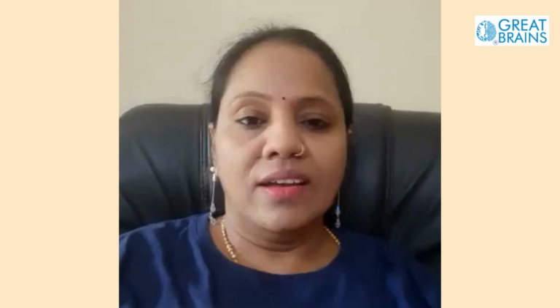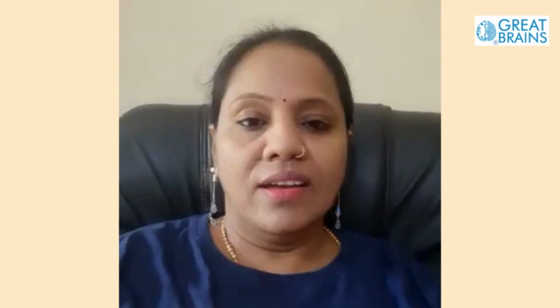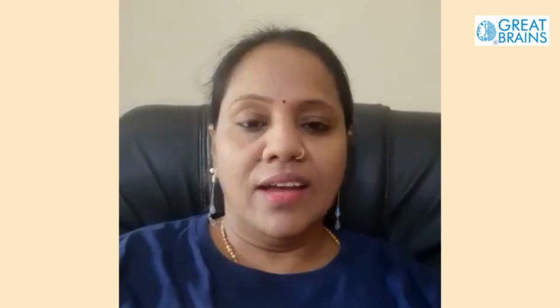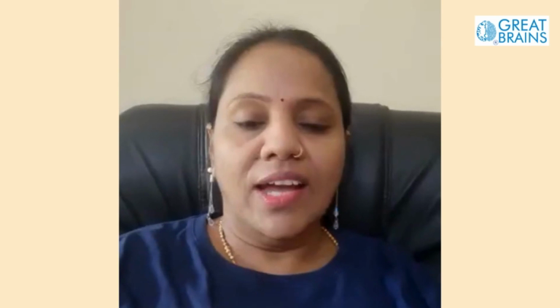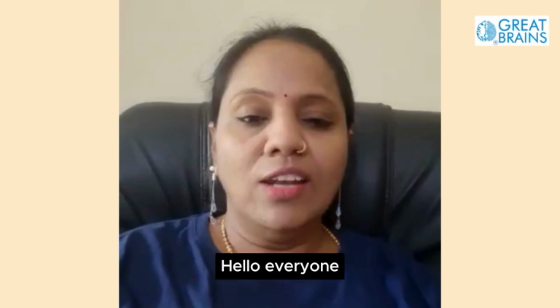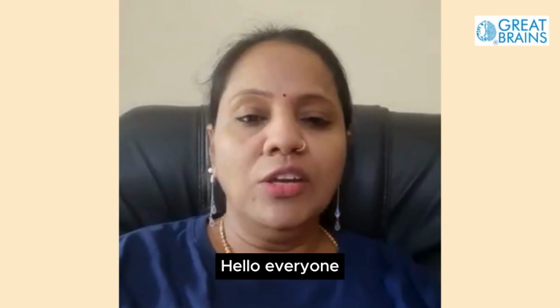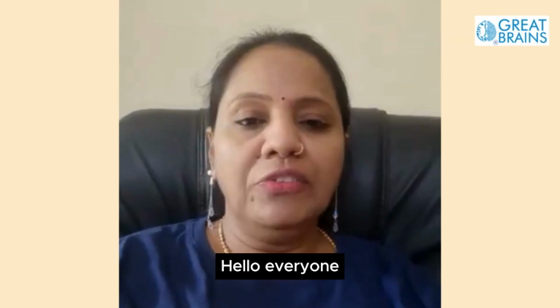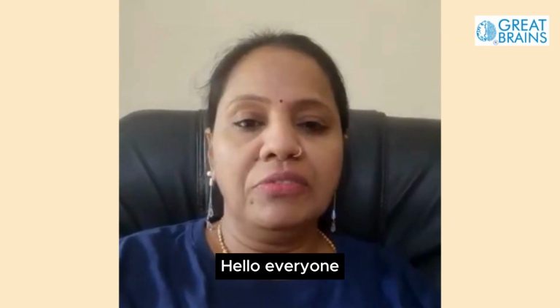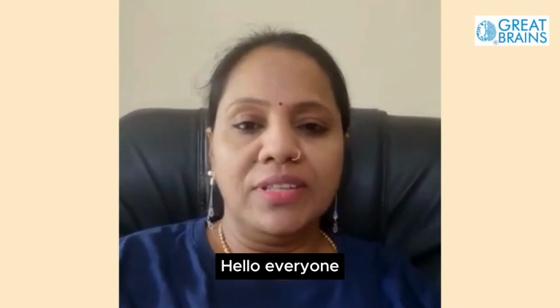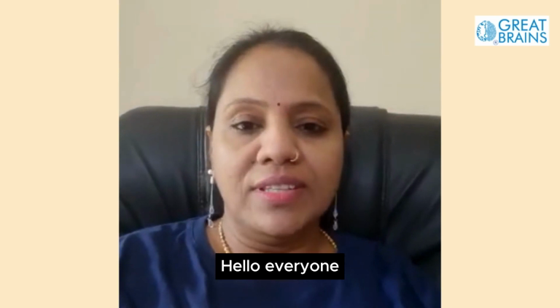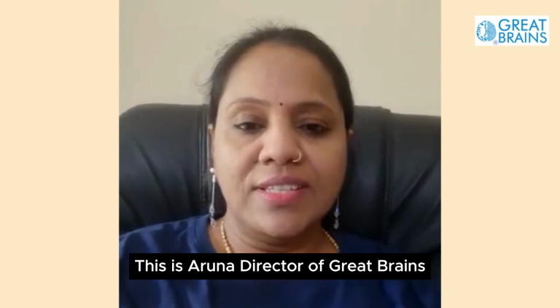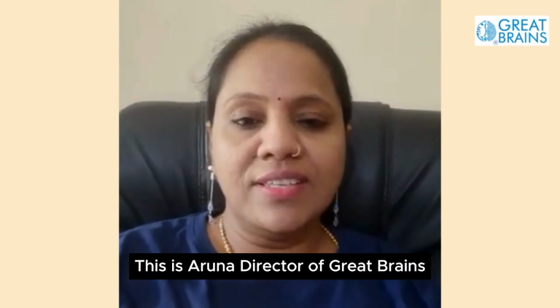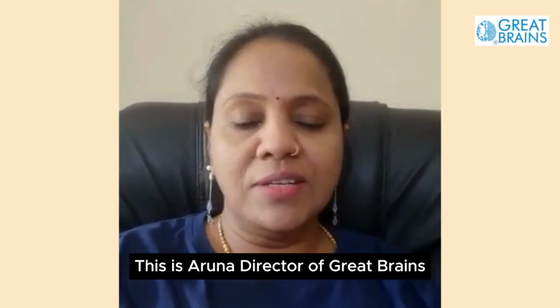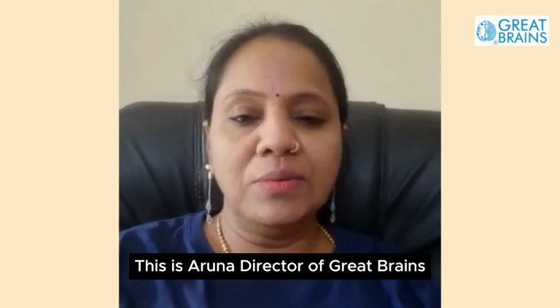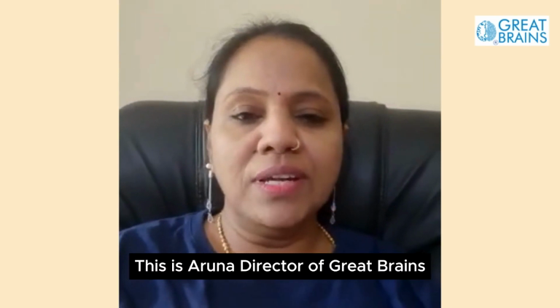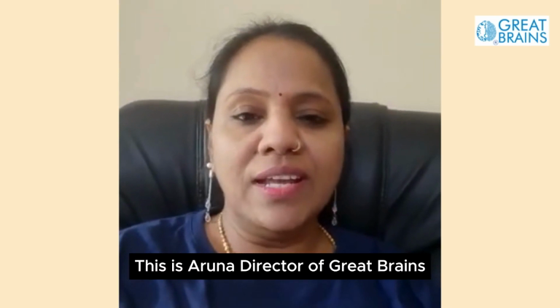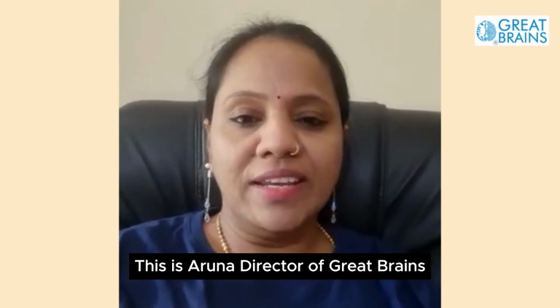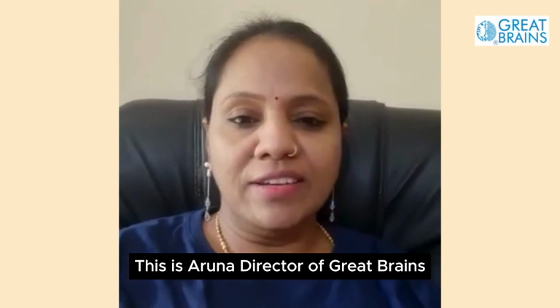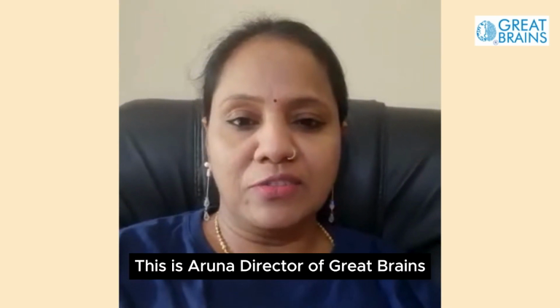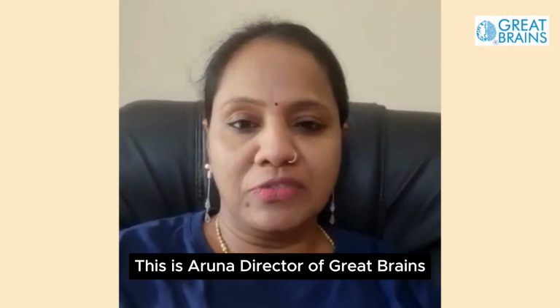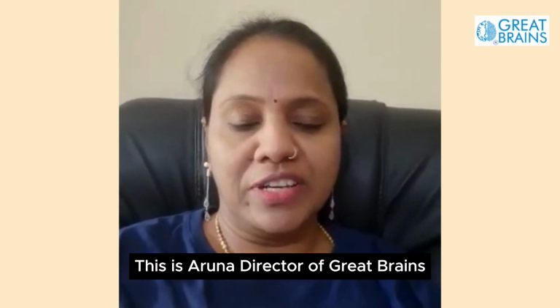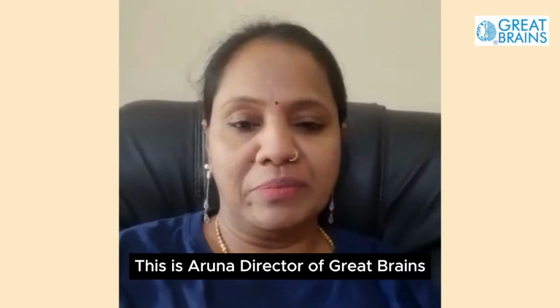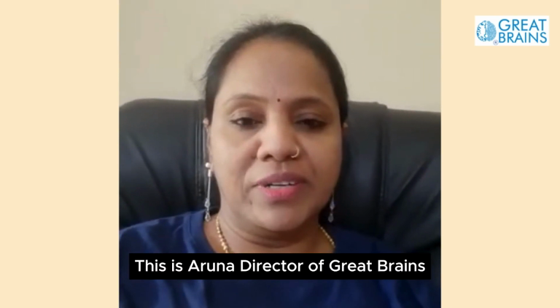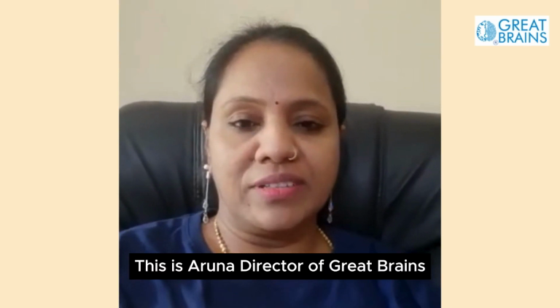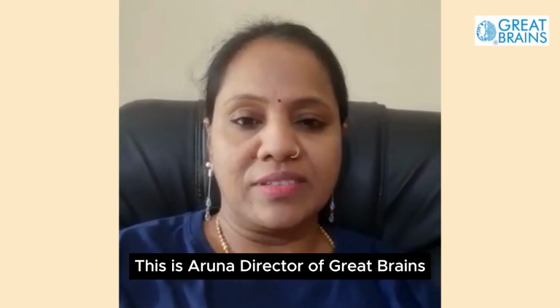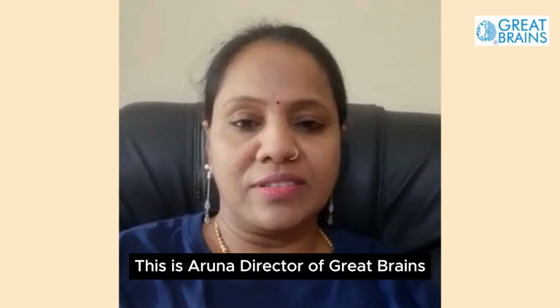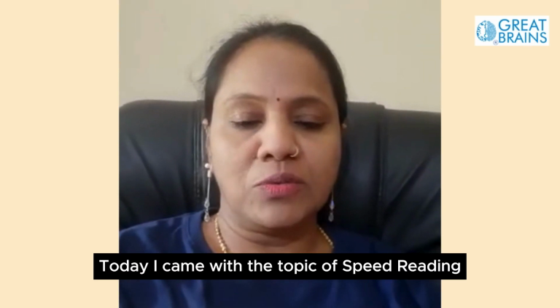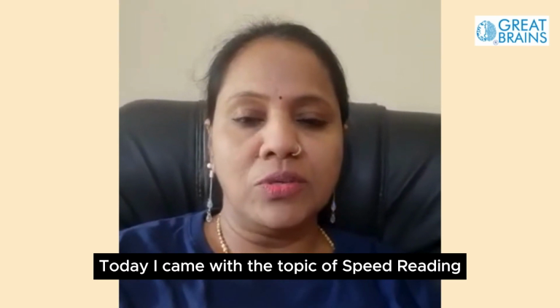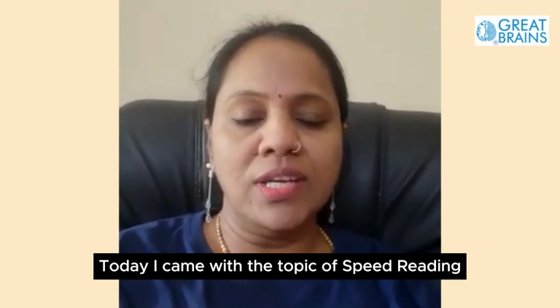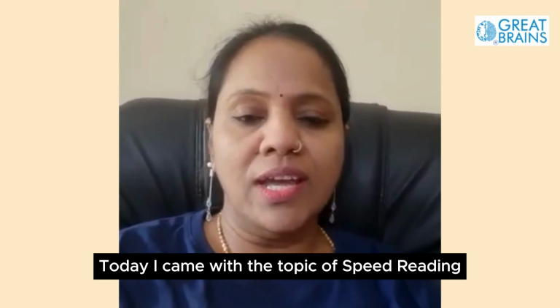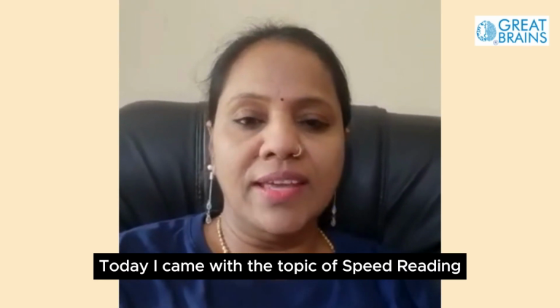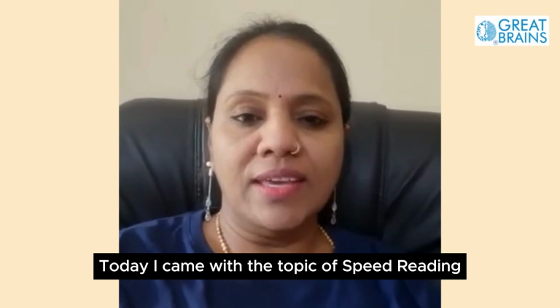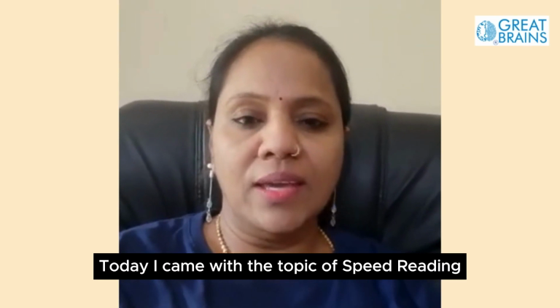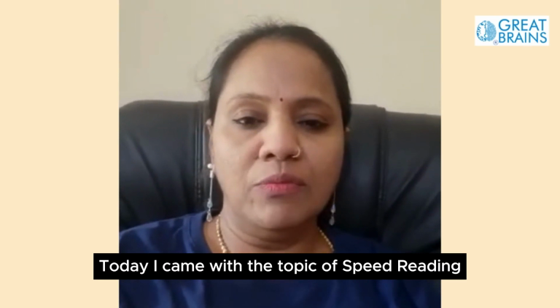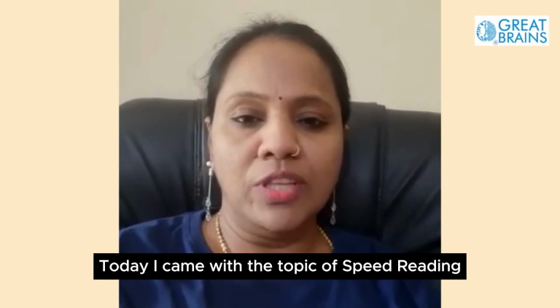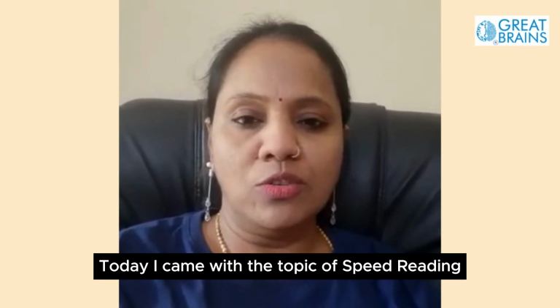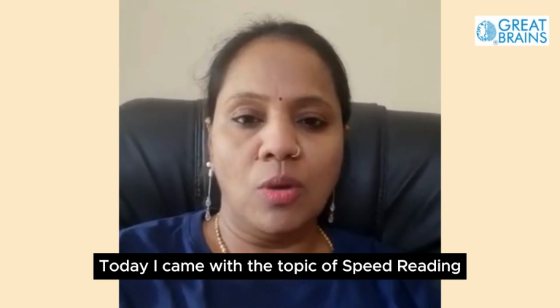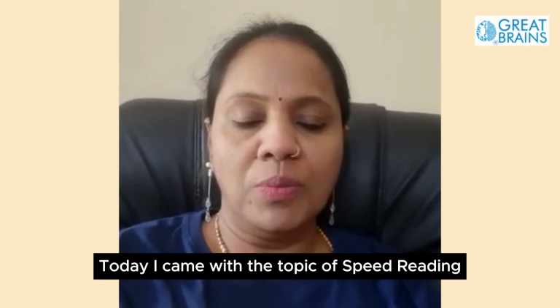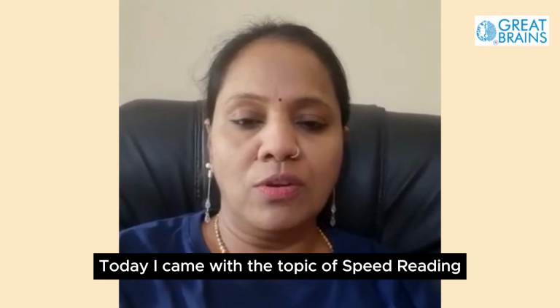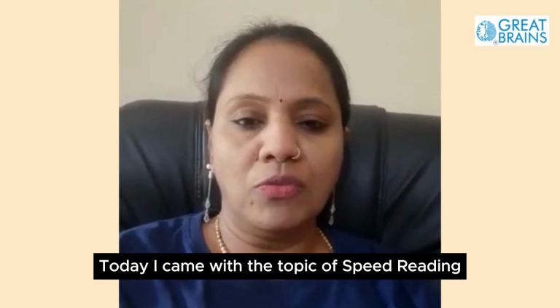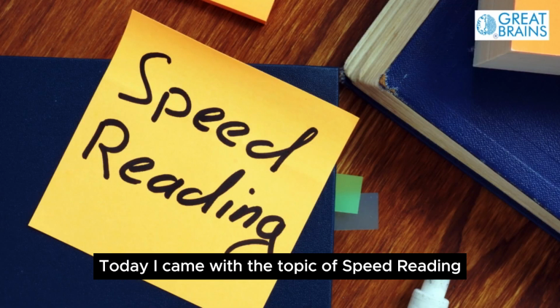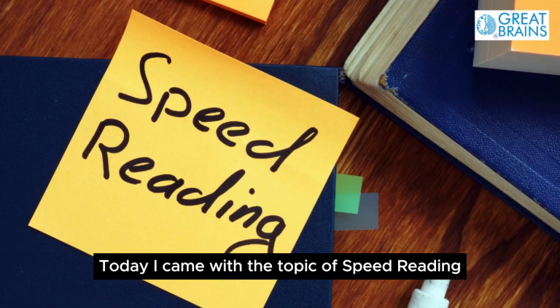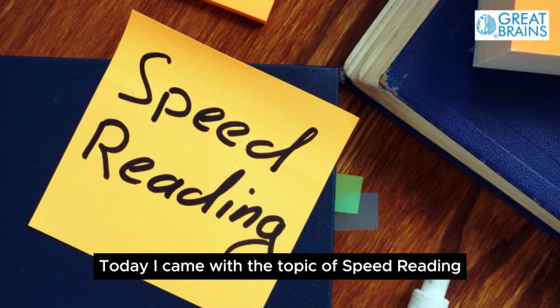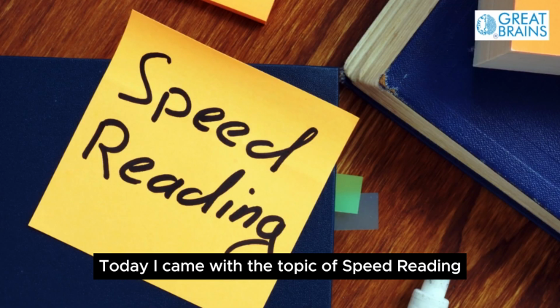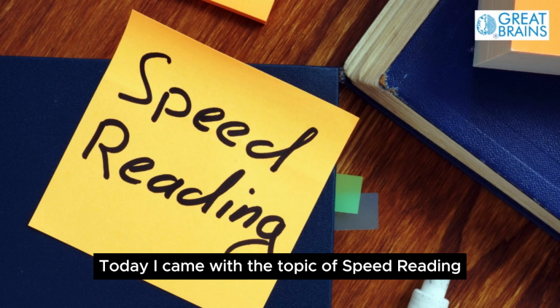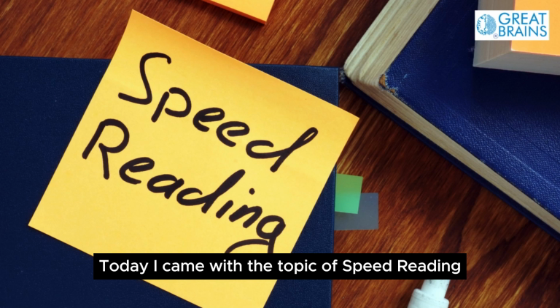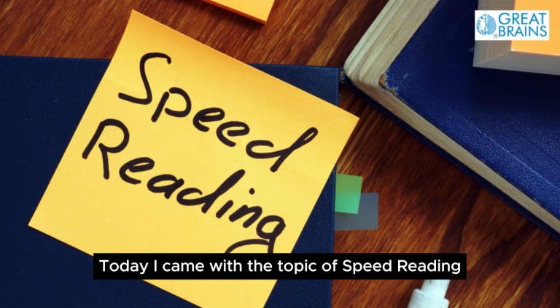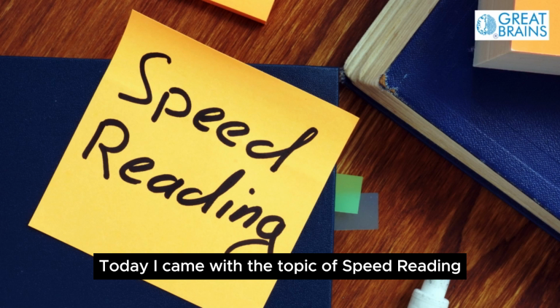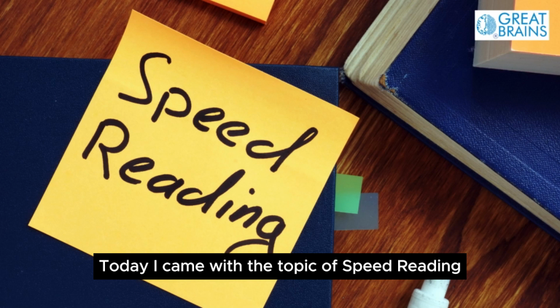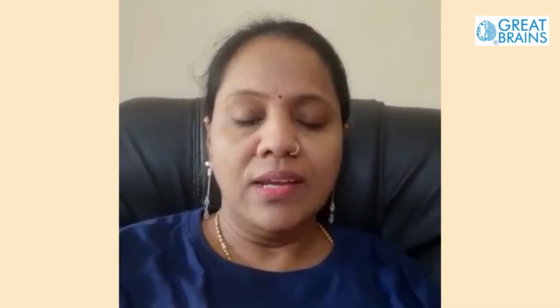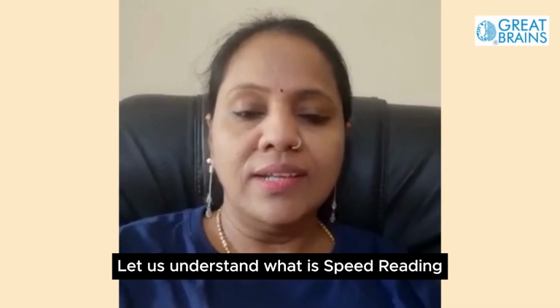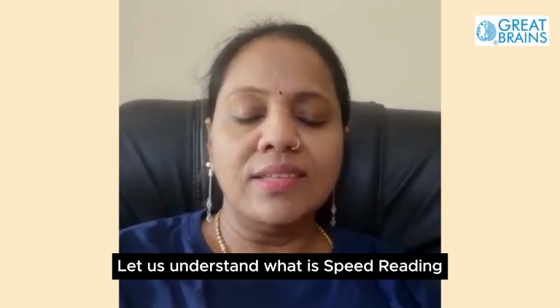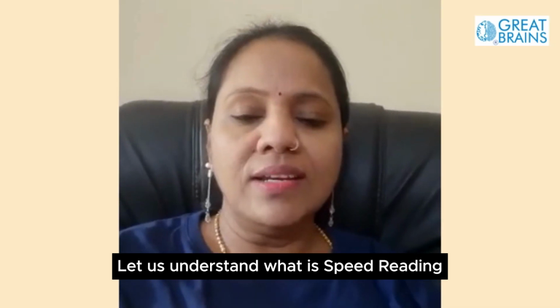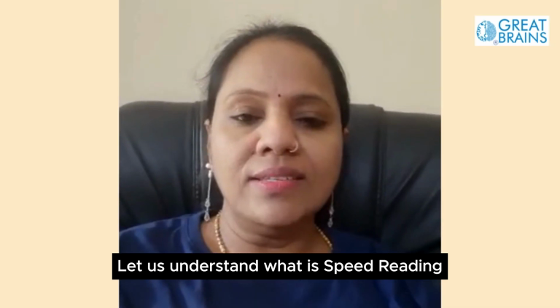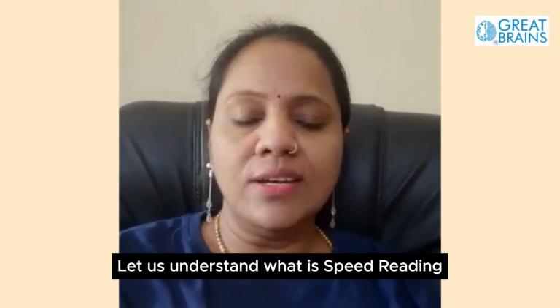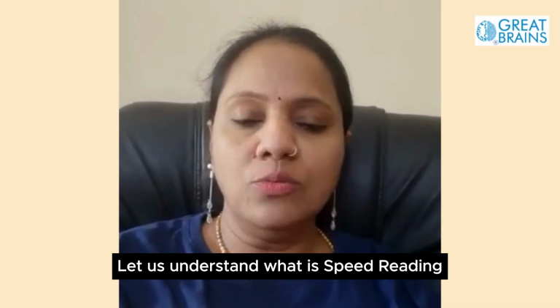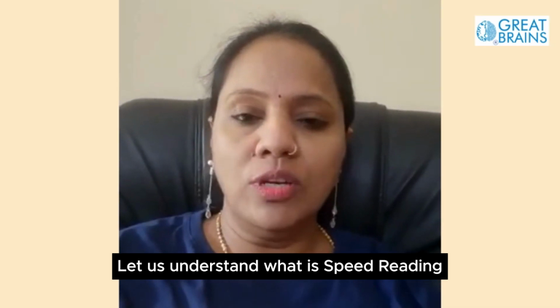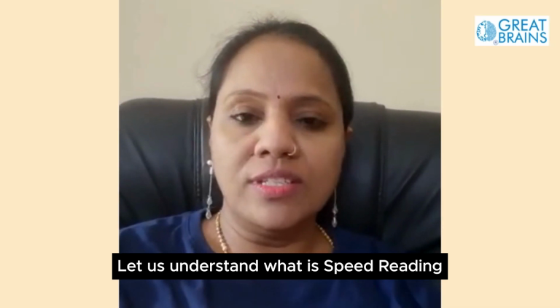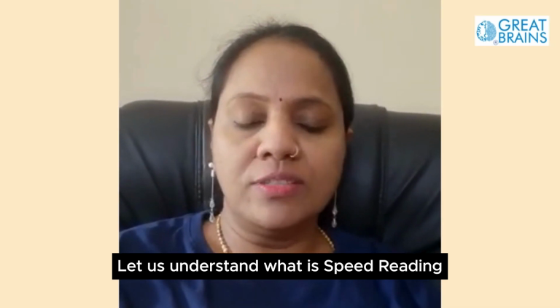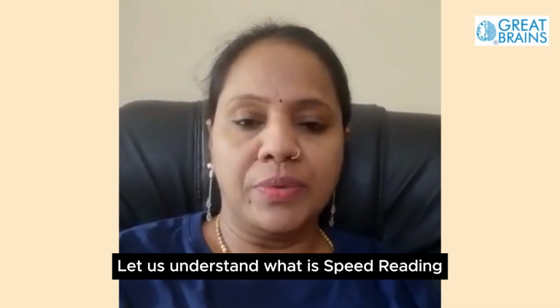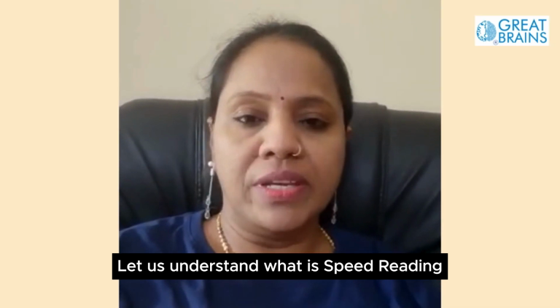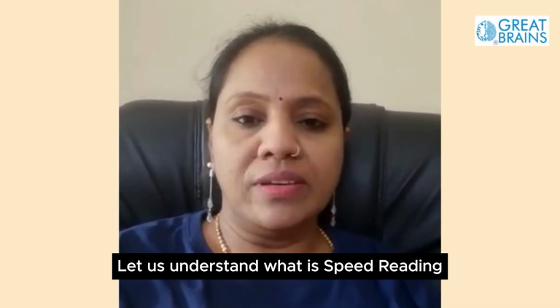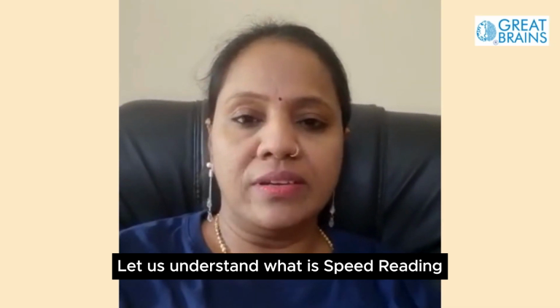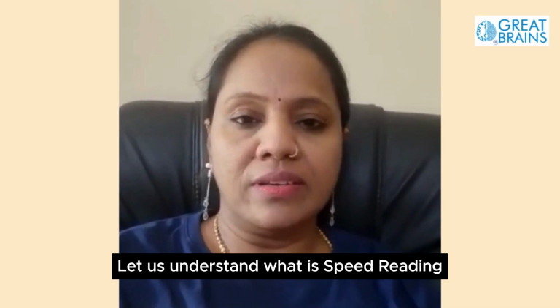Hello everyone, this is Aruna, Director of Great Brains. Today I came with the topic of speed reading. Let us understand what is speed reading.